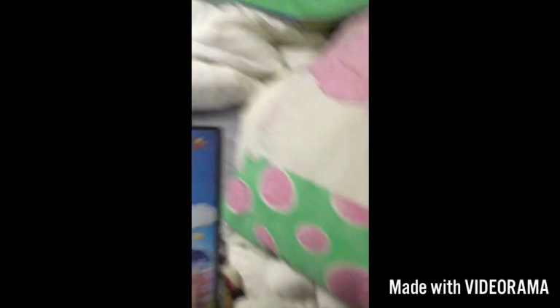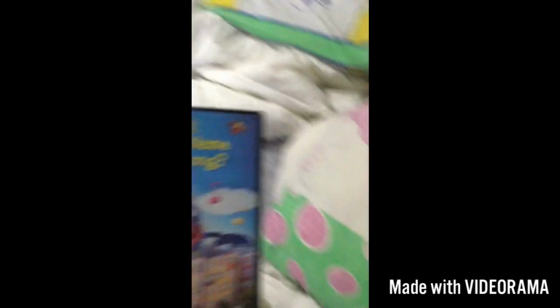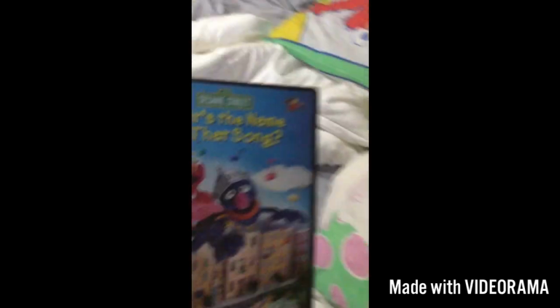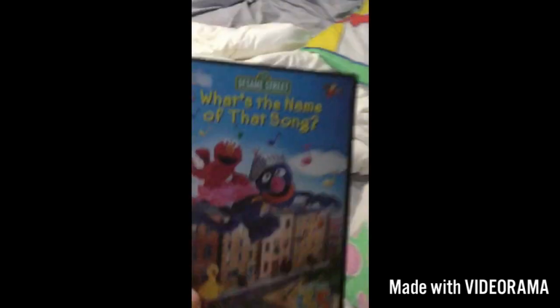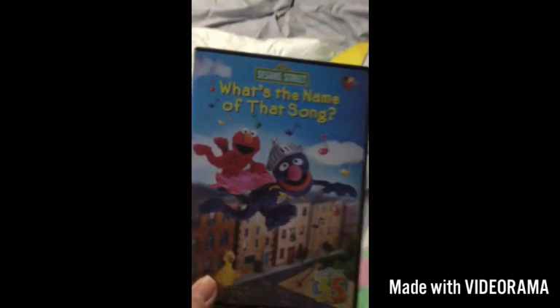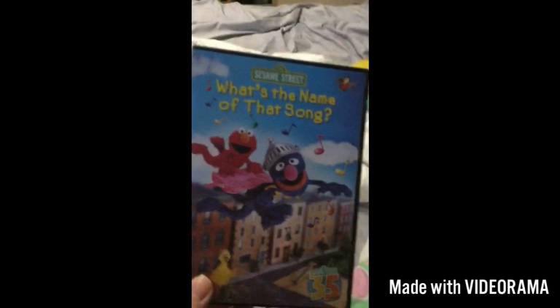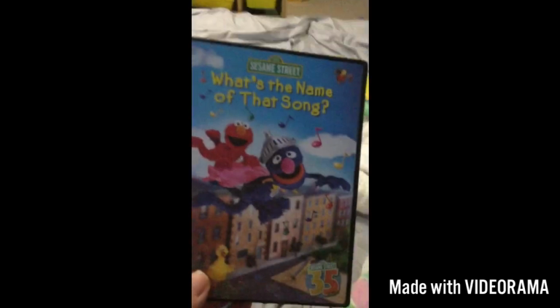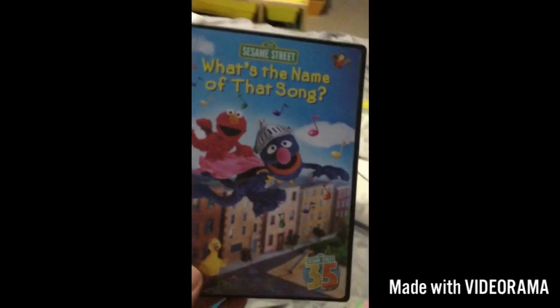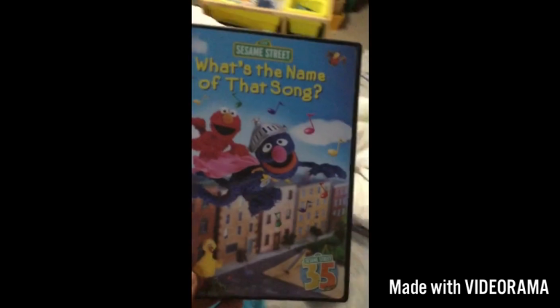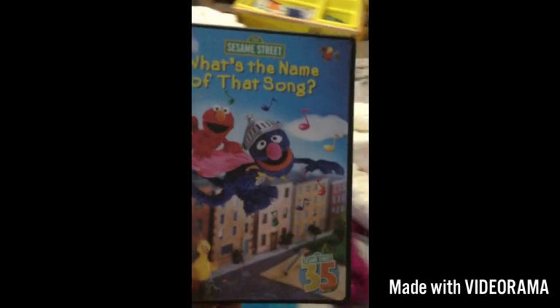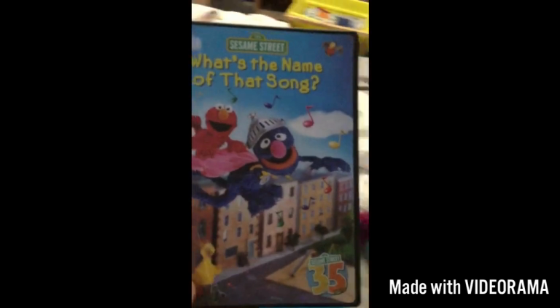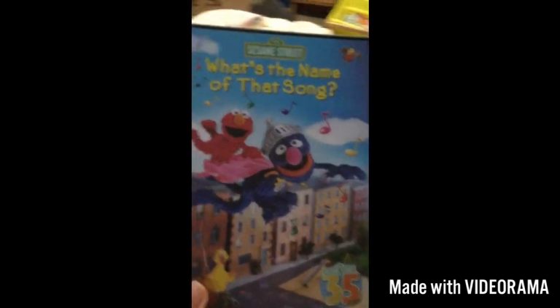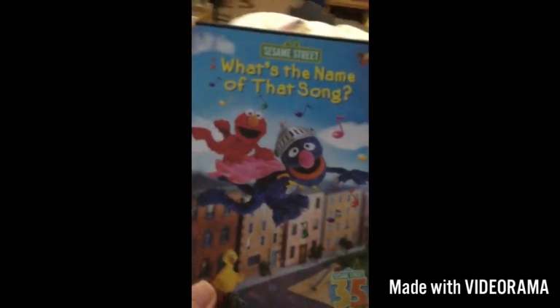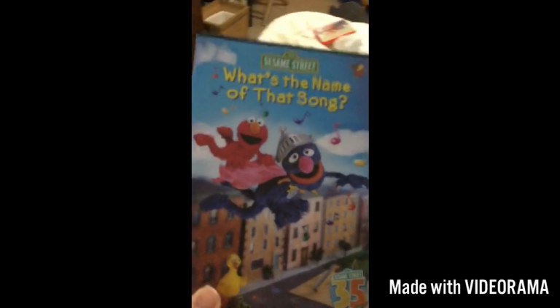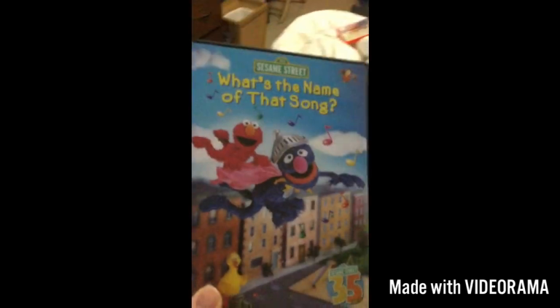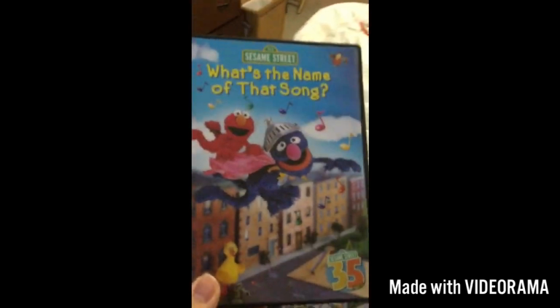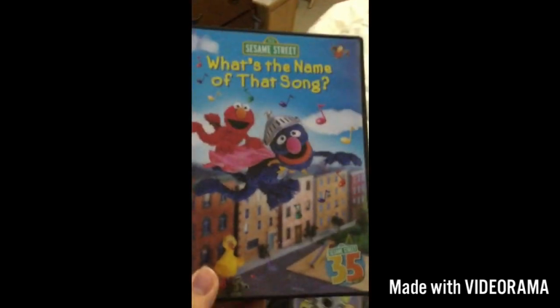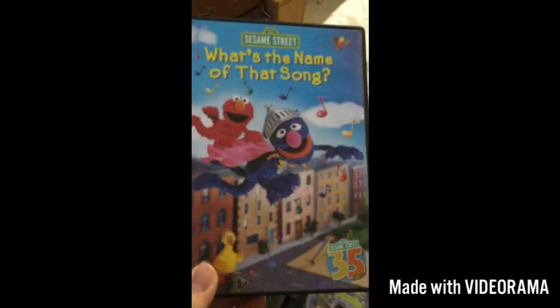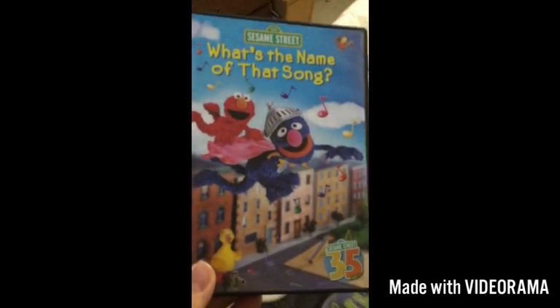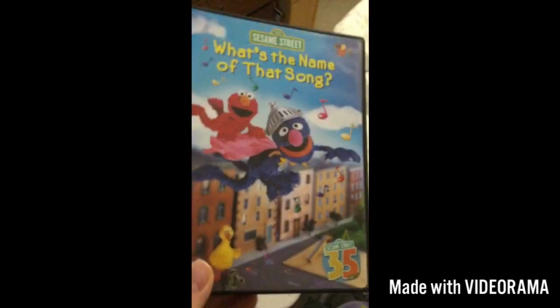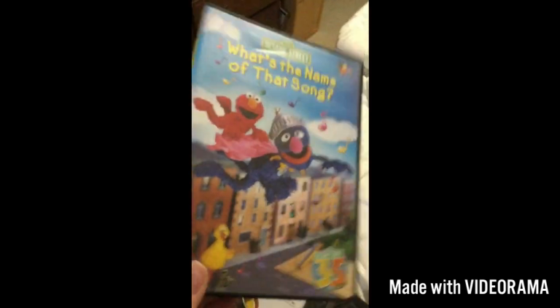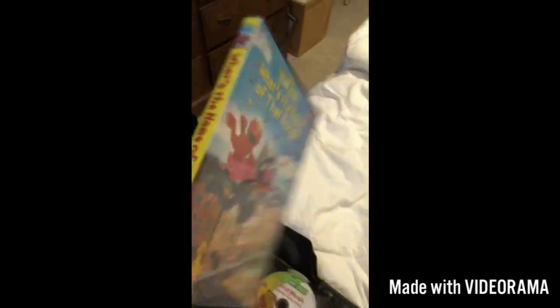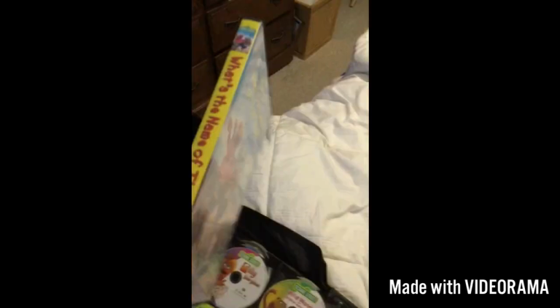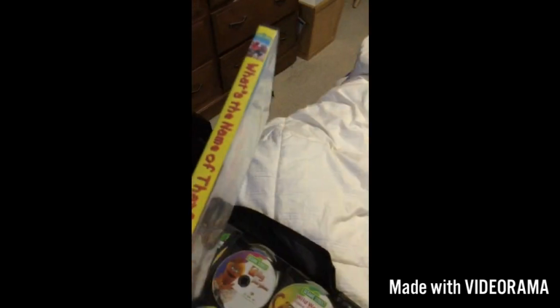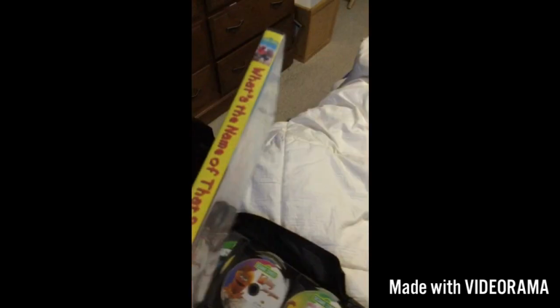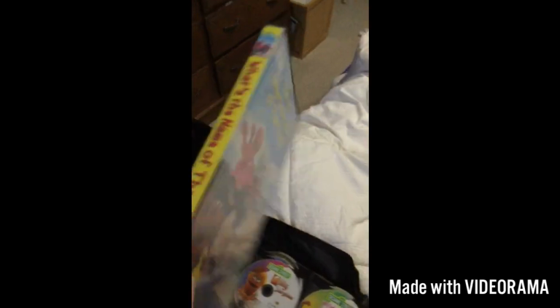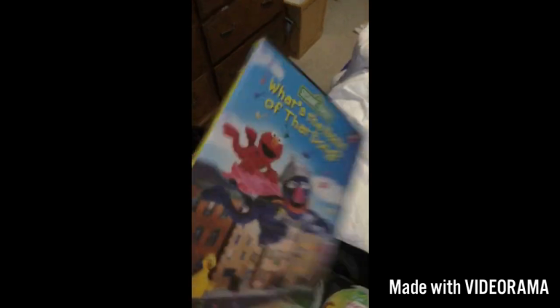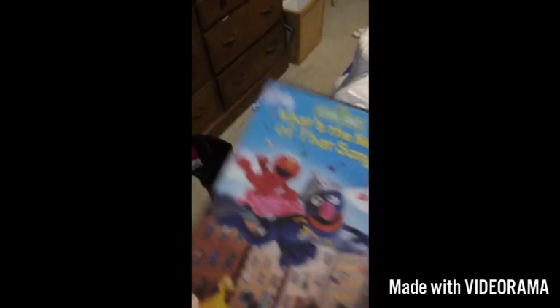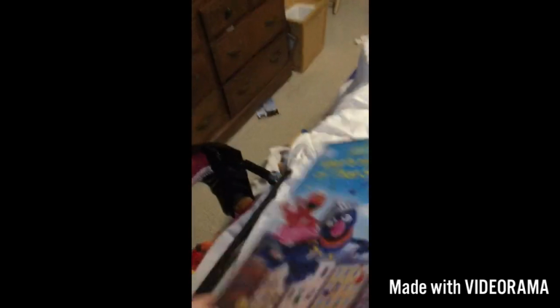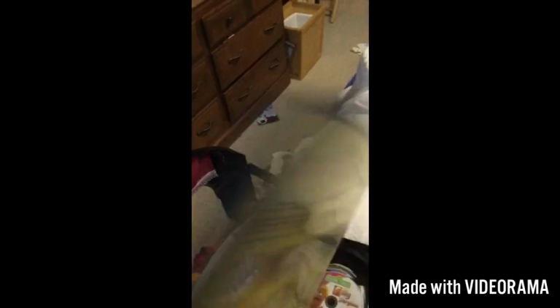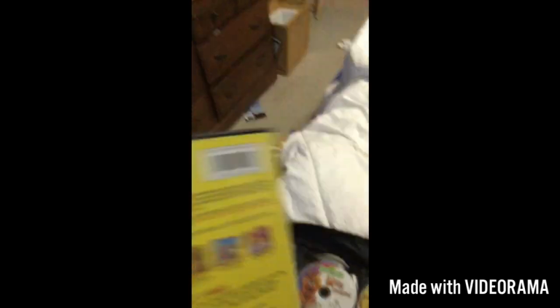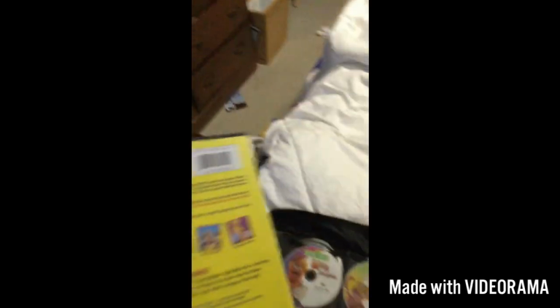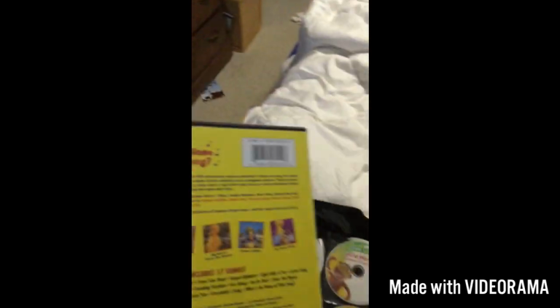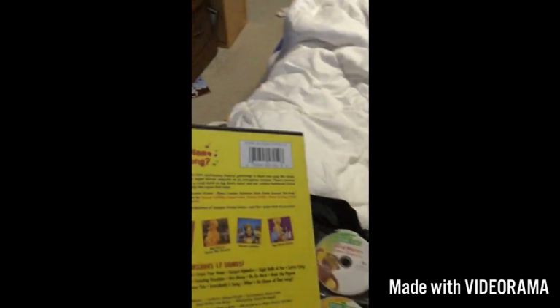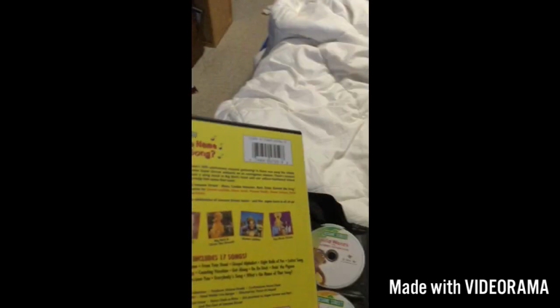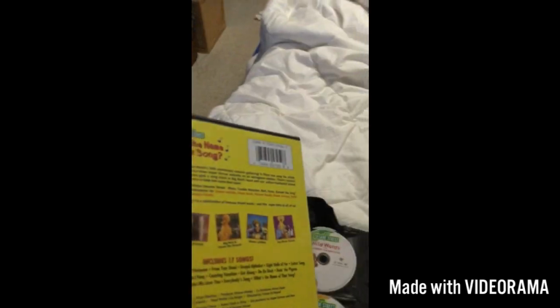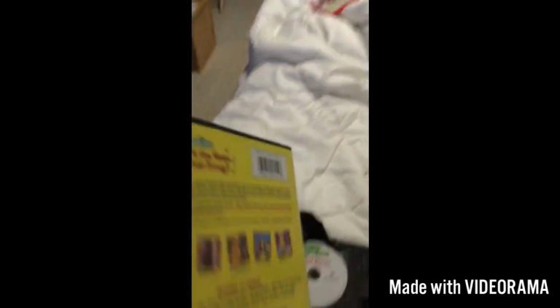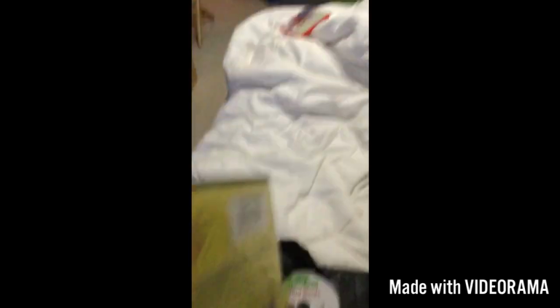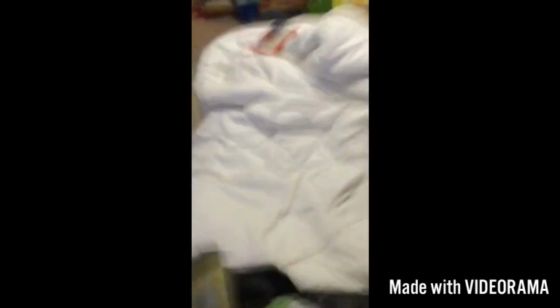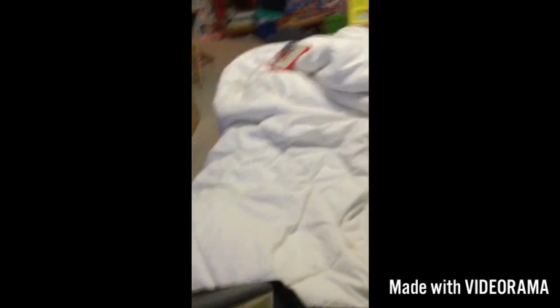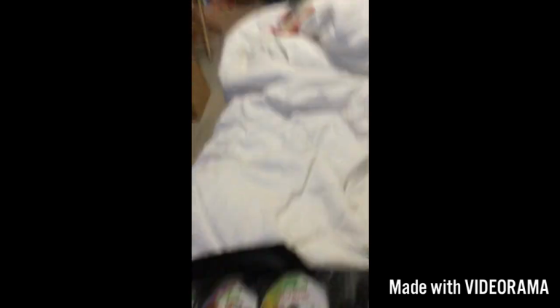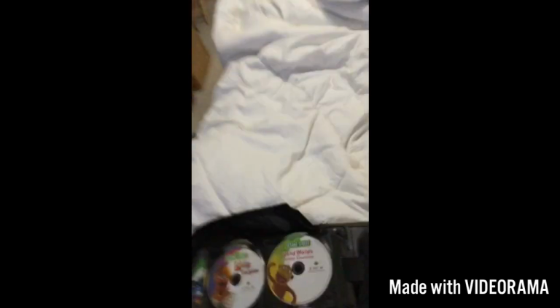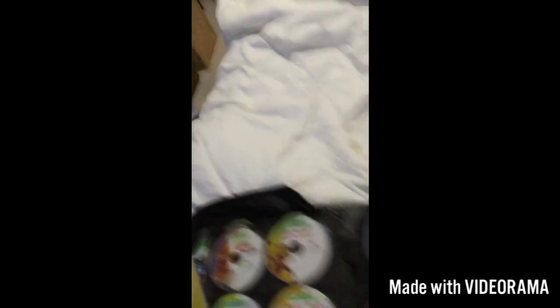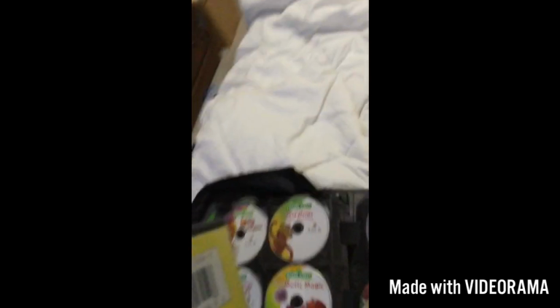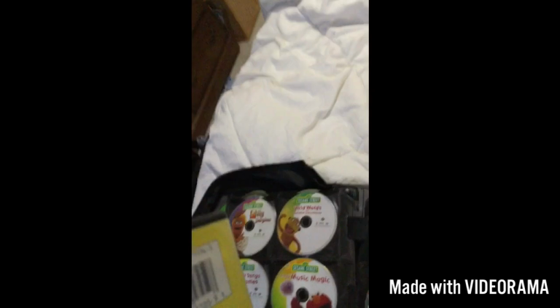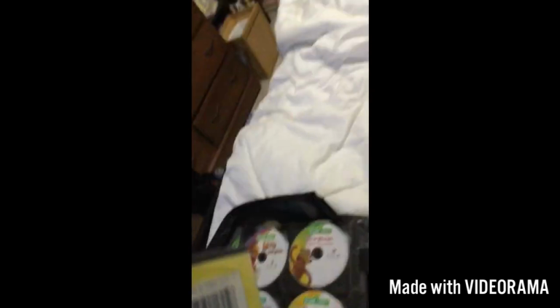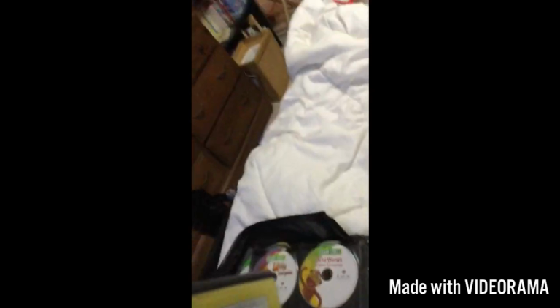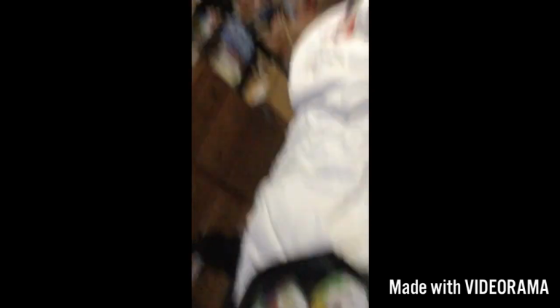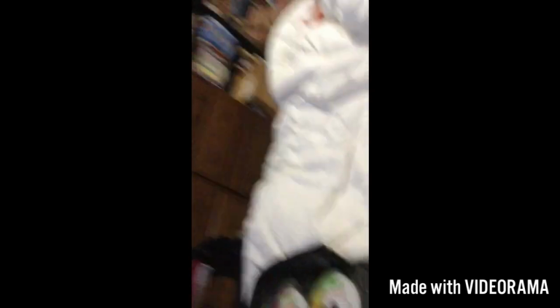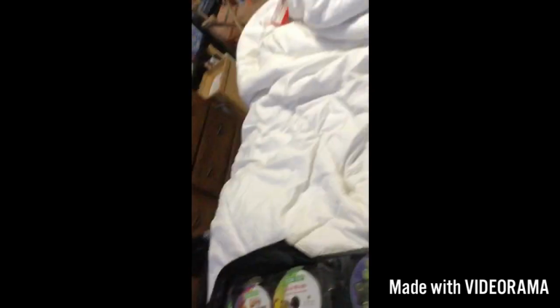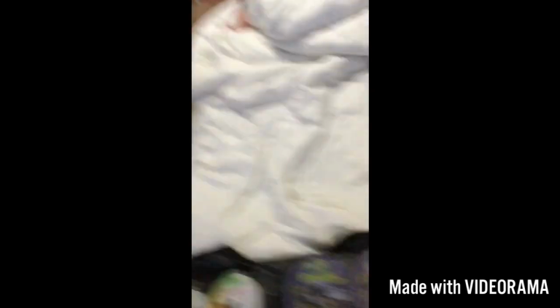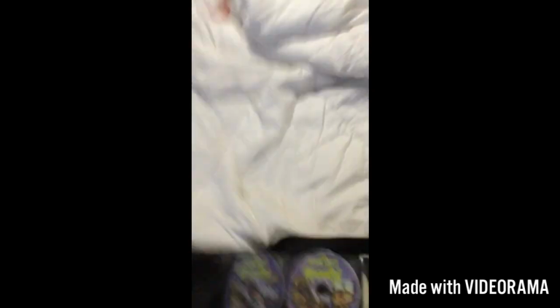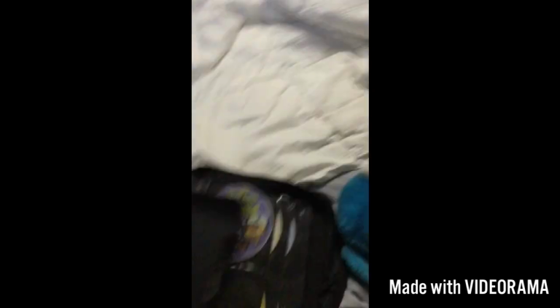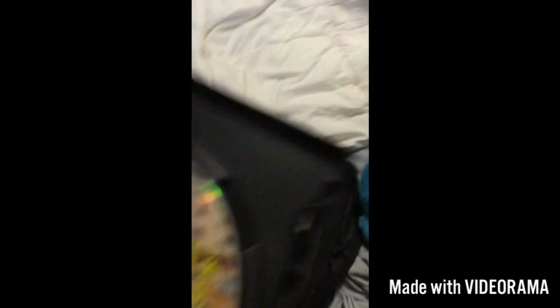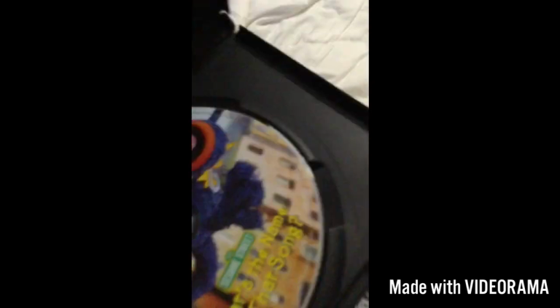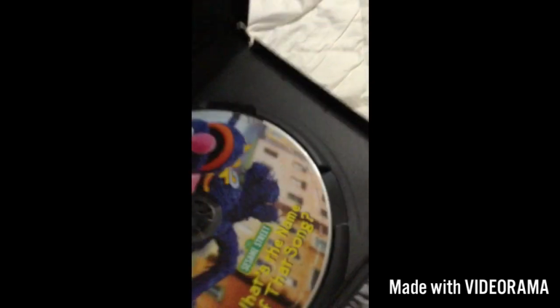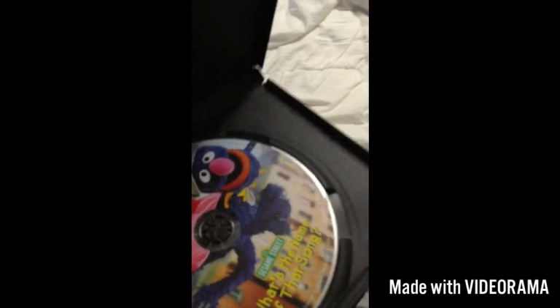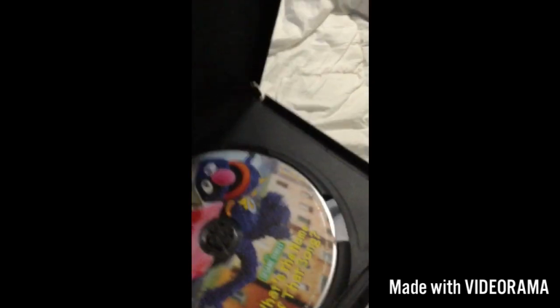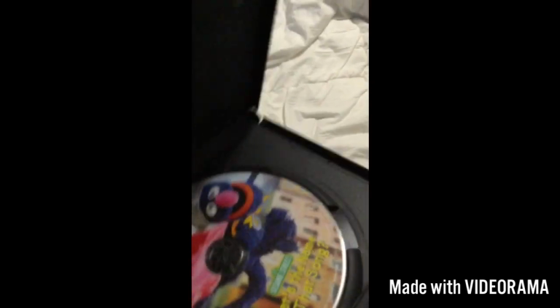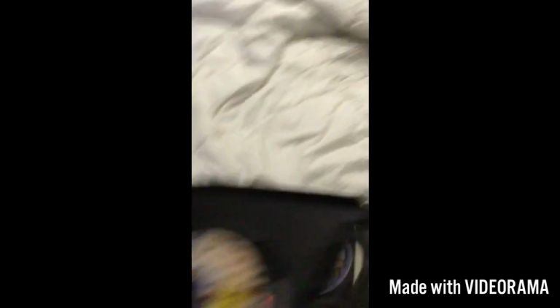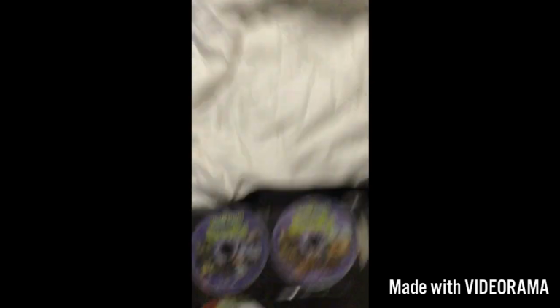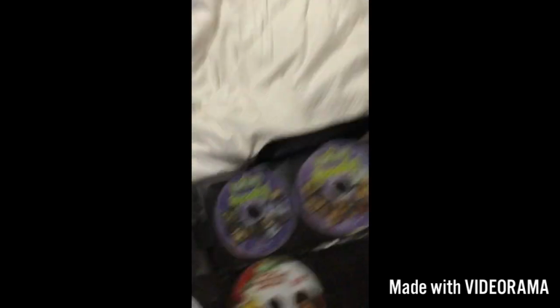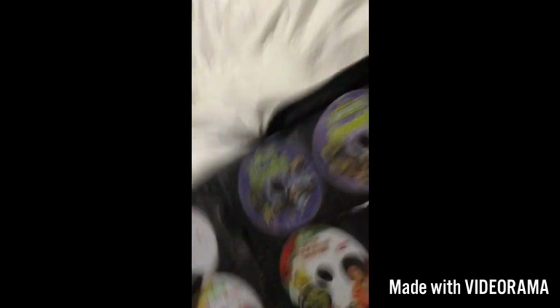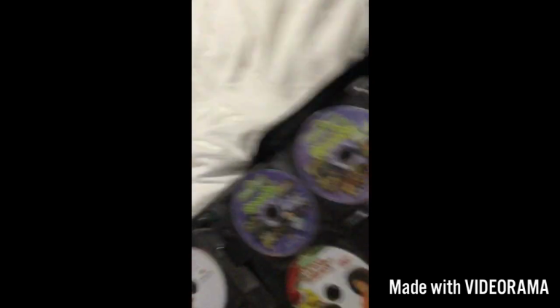What's the Name of That Song? Here we have the front, the side, and the back. And the movie.